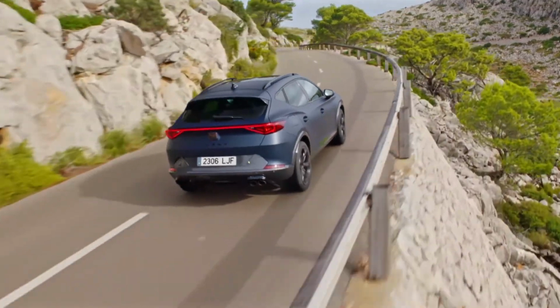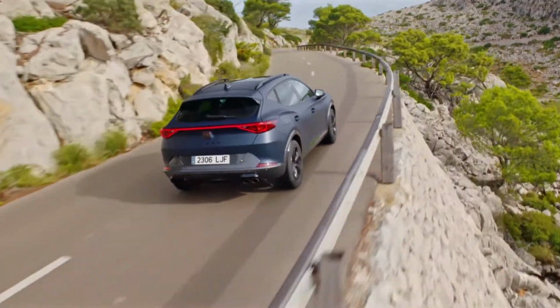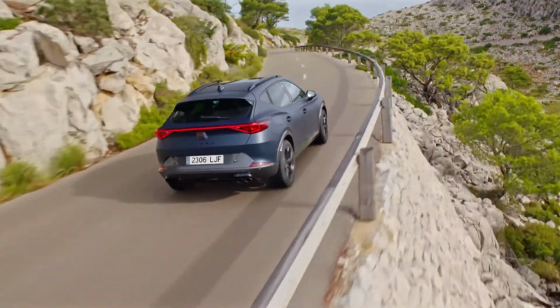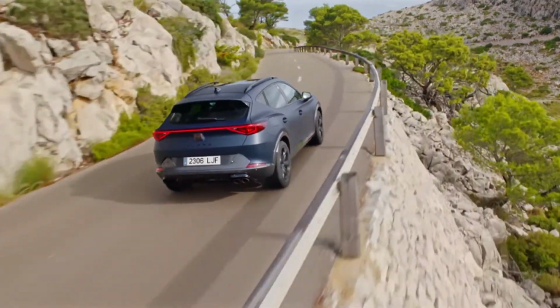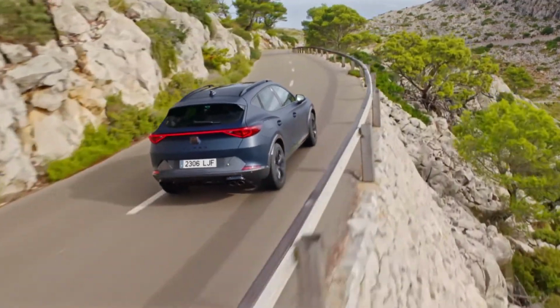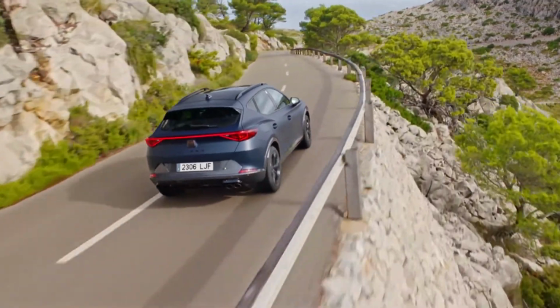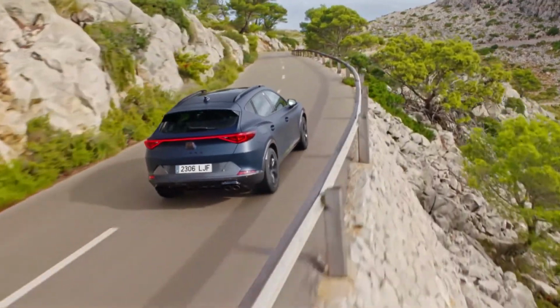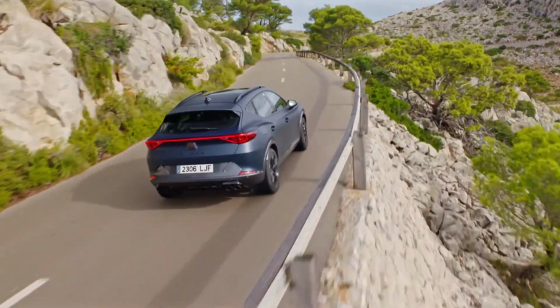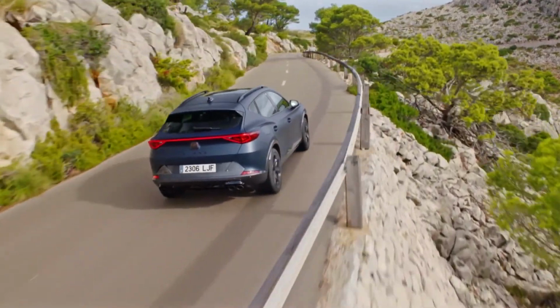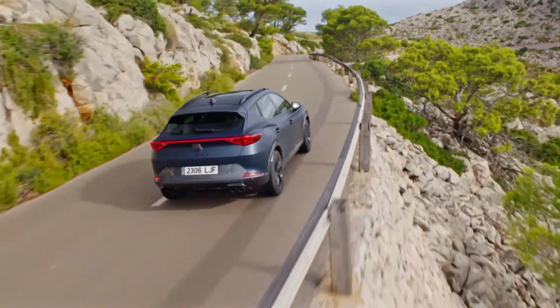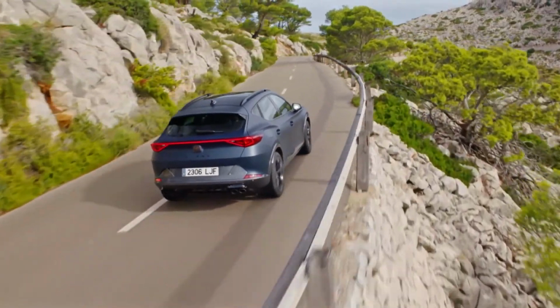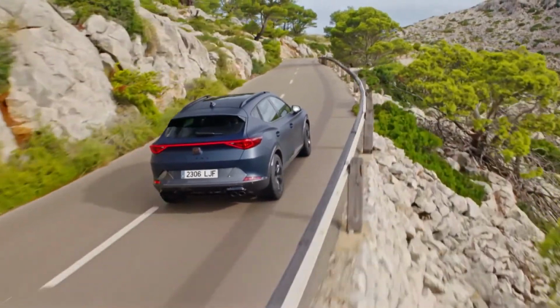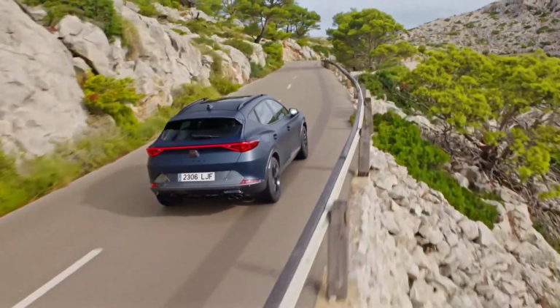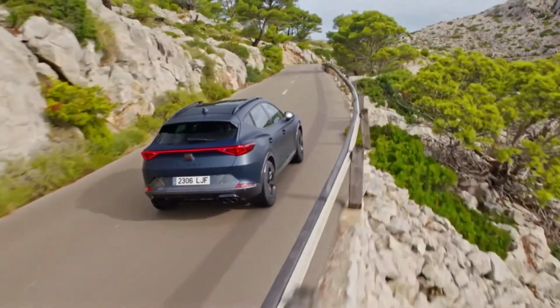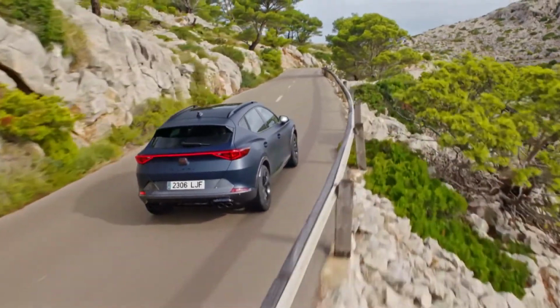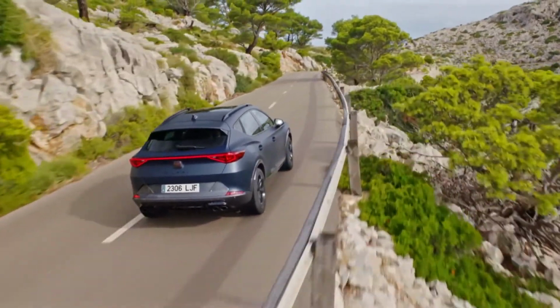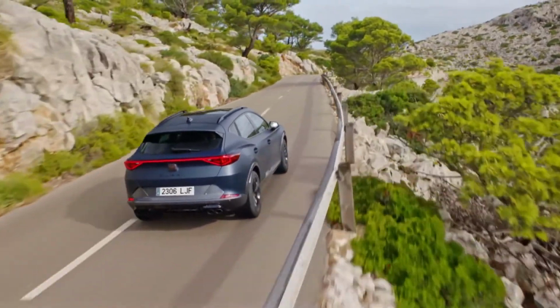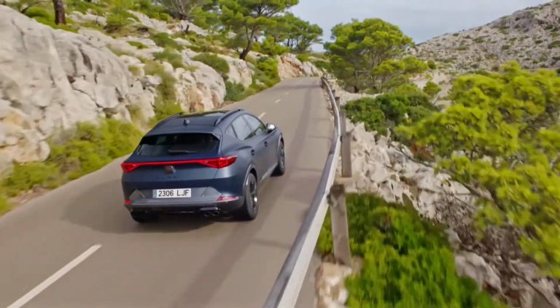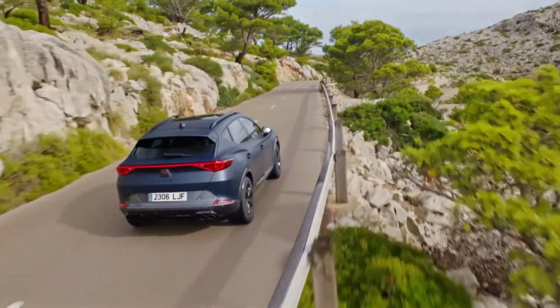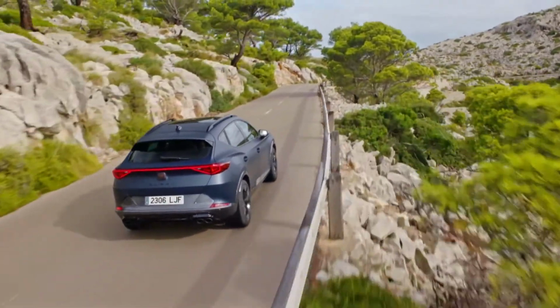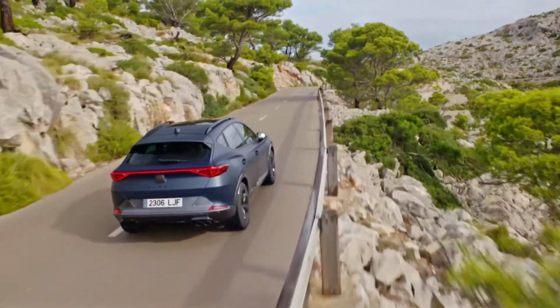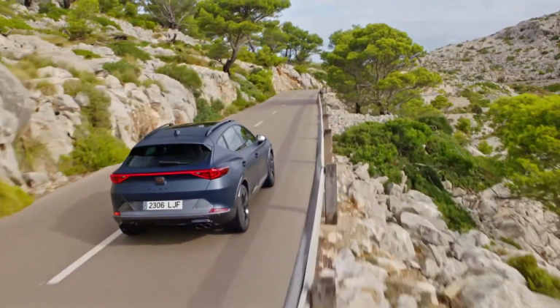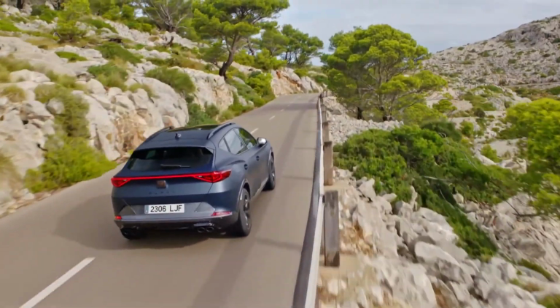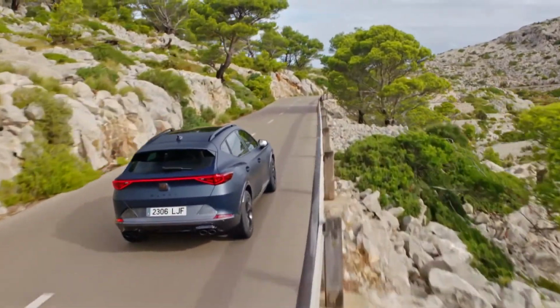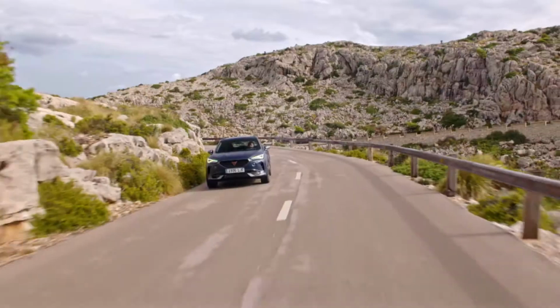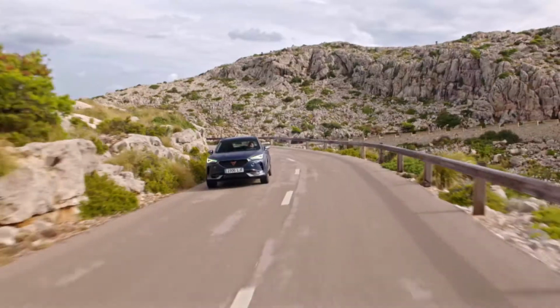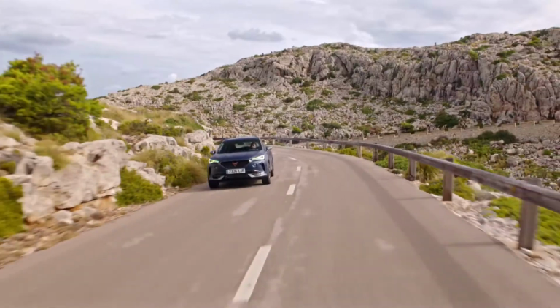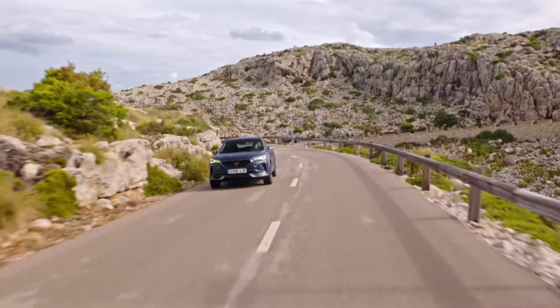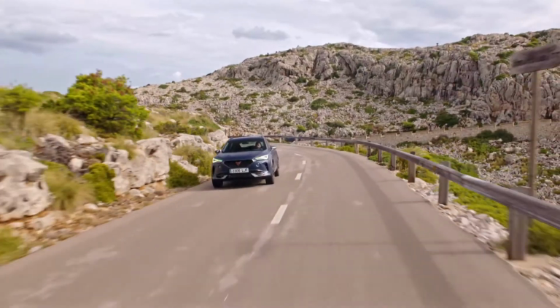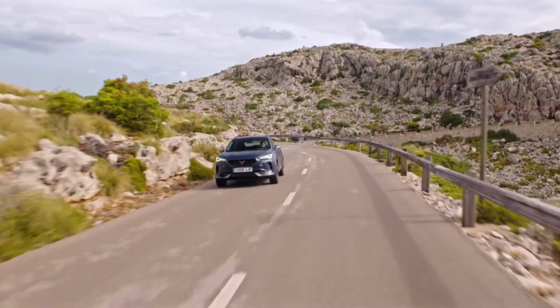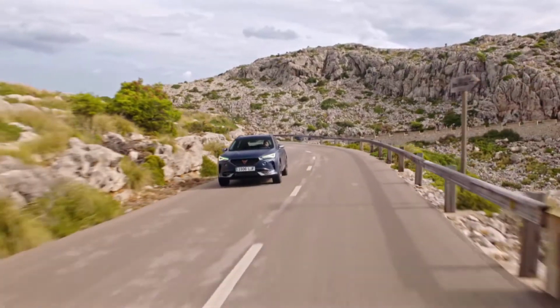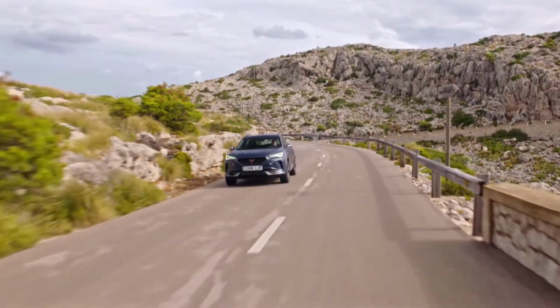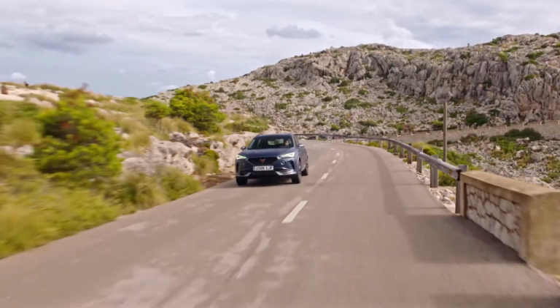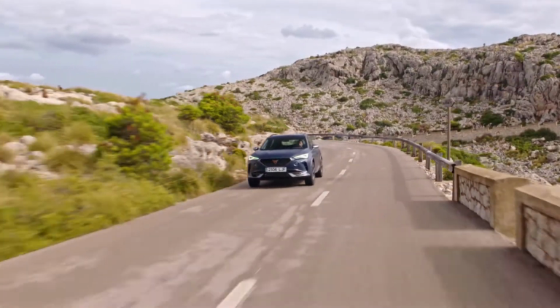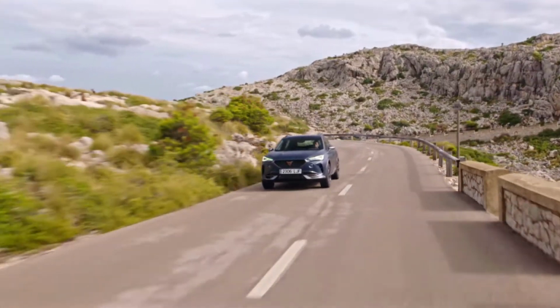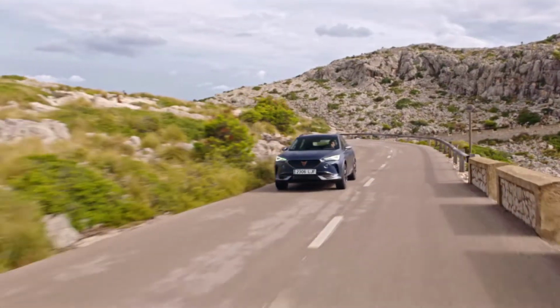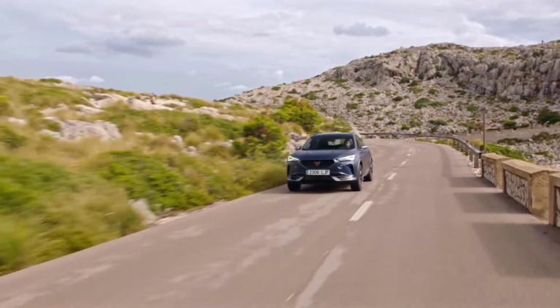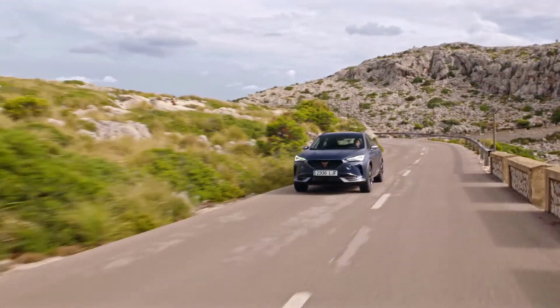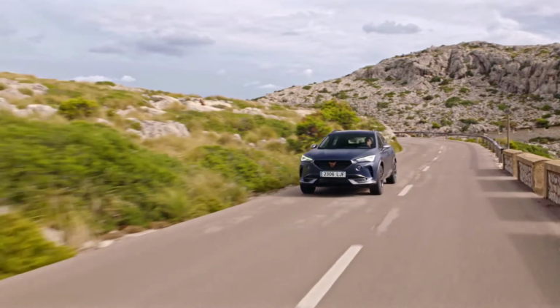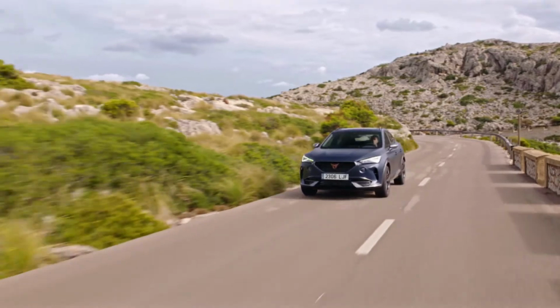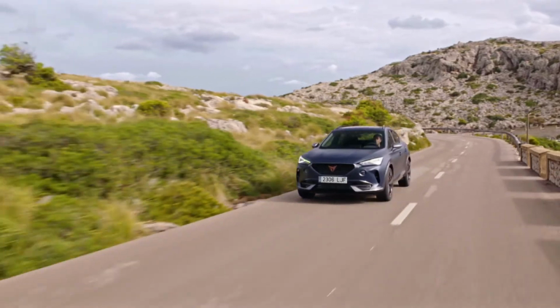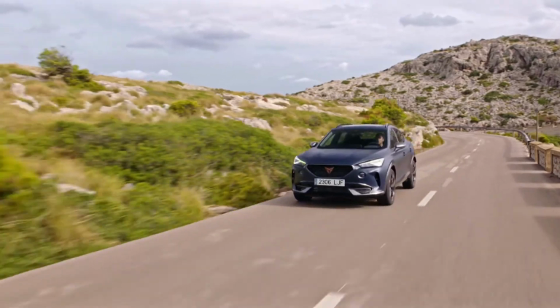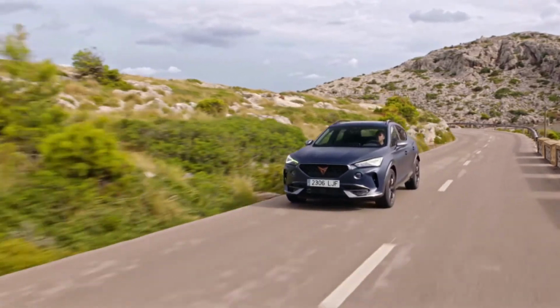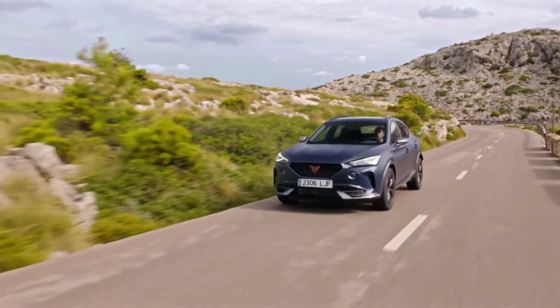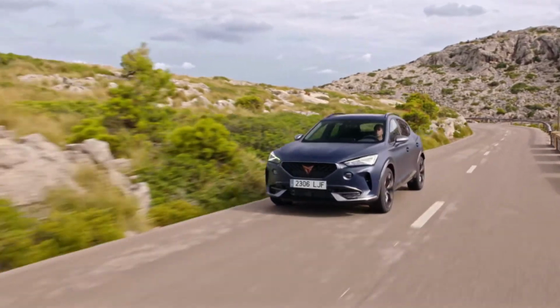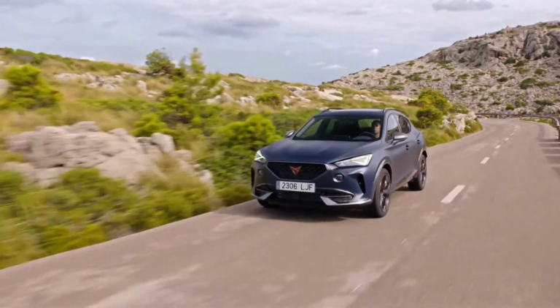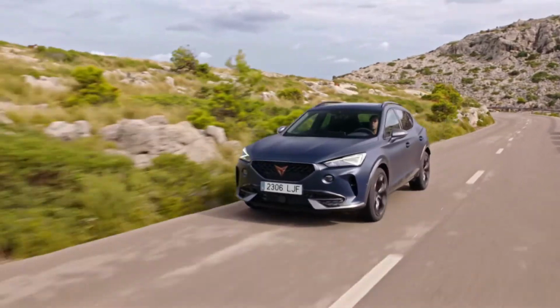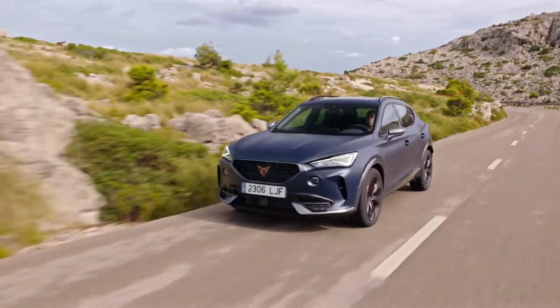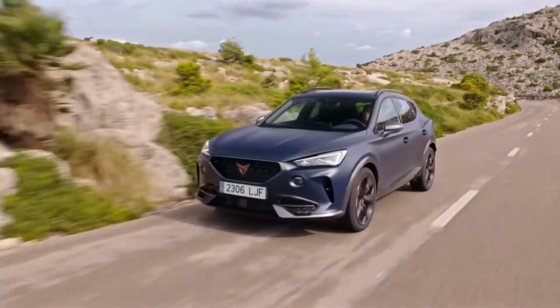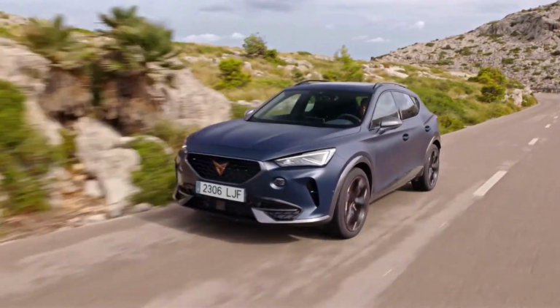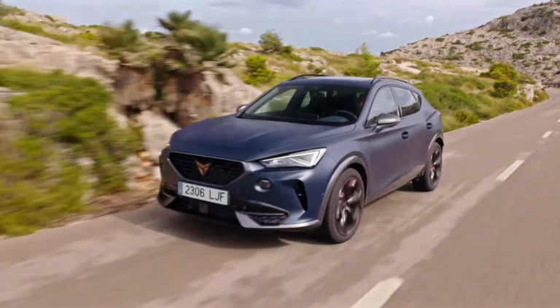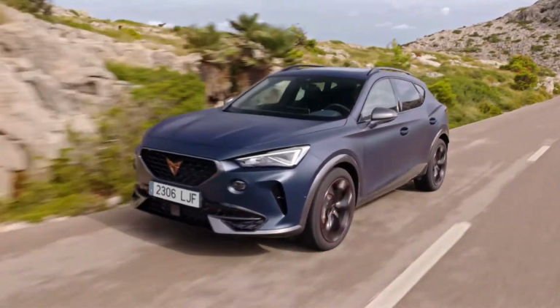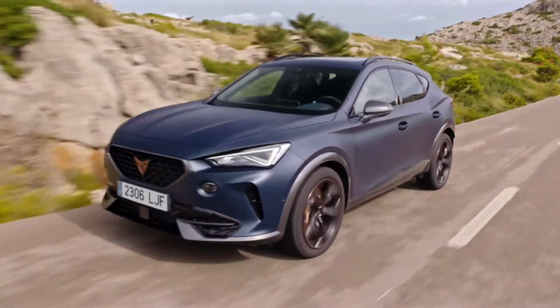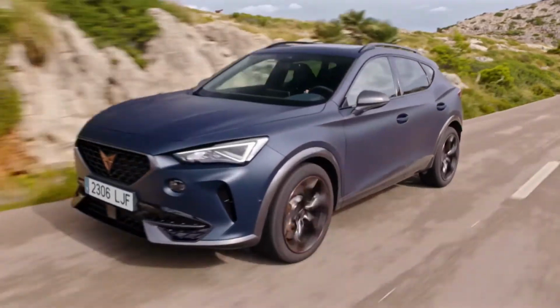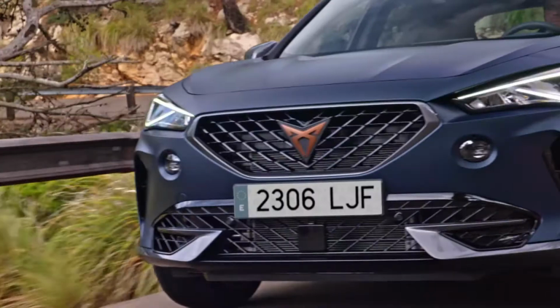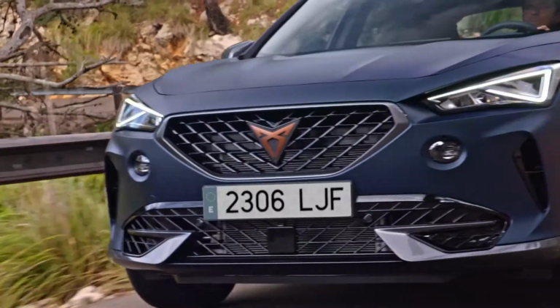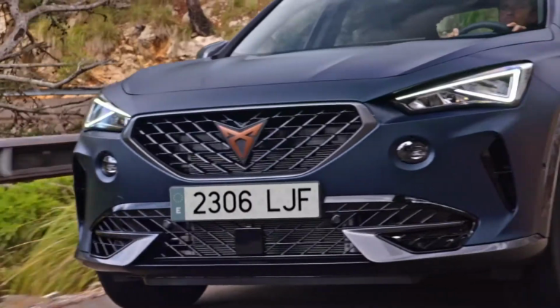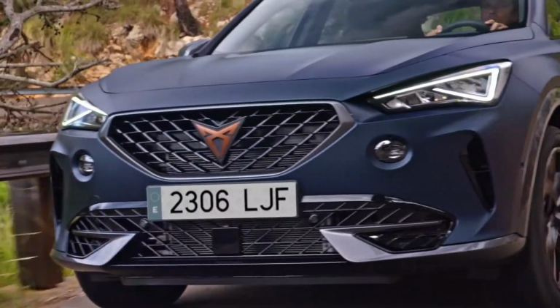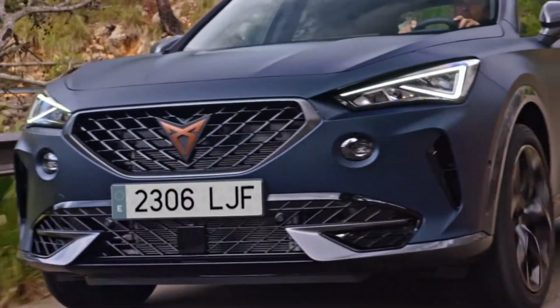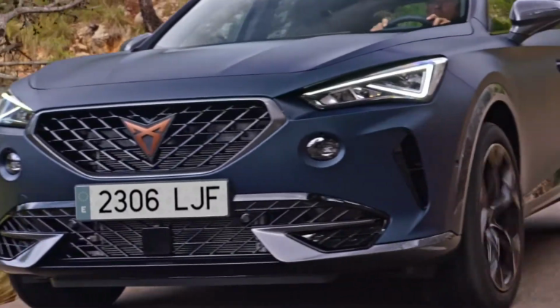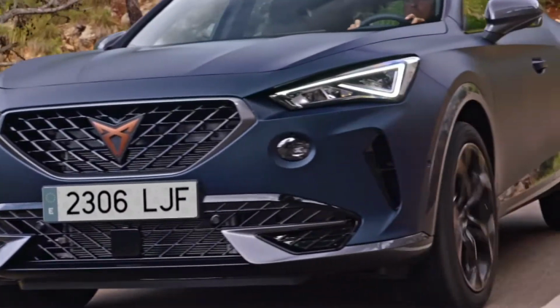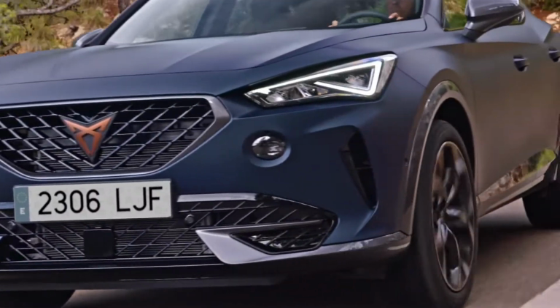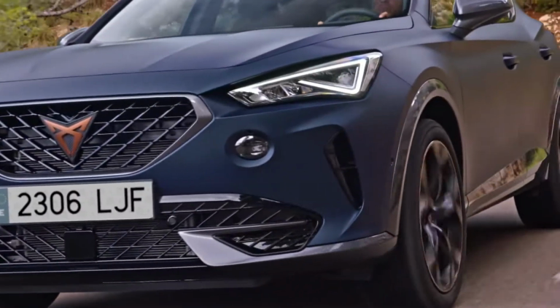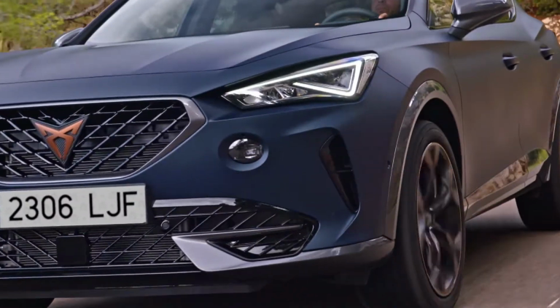Thank you for watching the video about the all-new Cupra Formentor. Before we get started, don't forget to subscribe to support our channel.